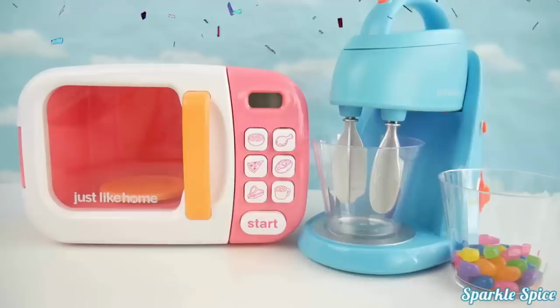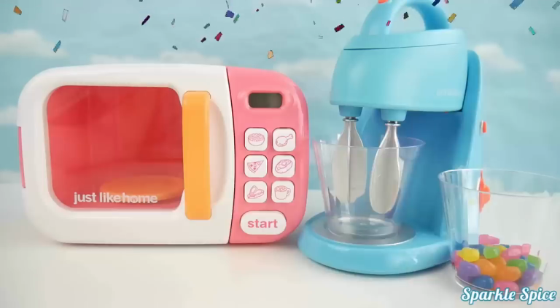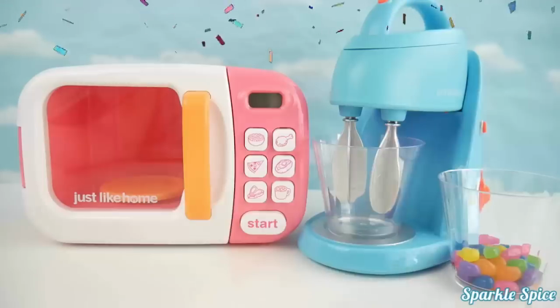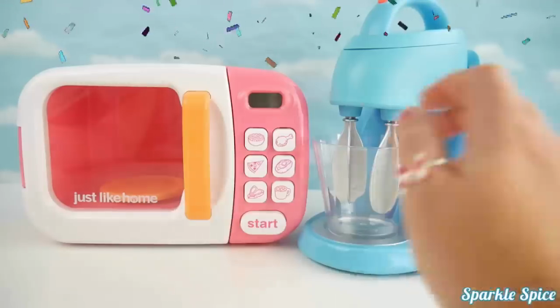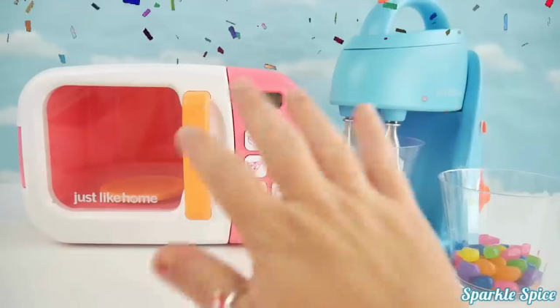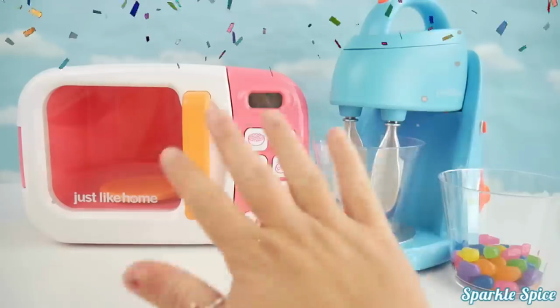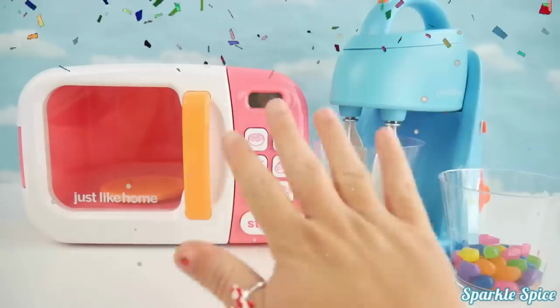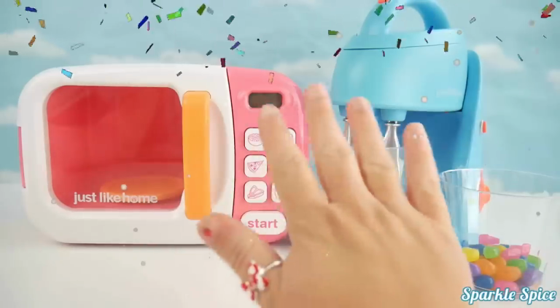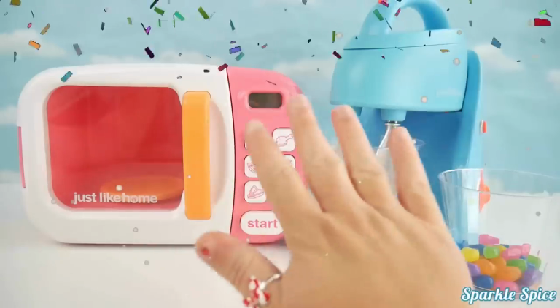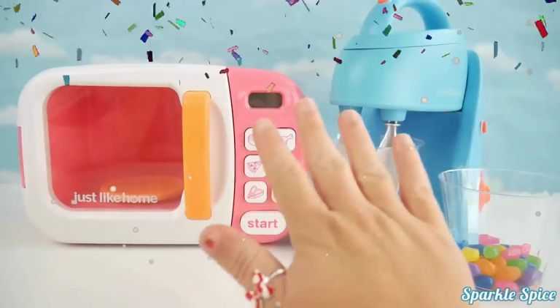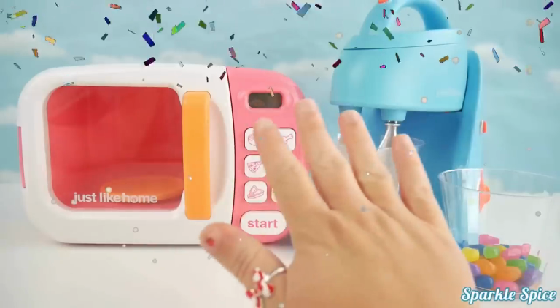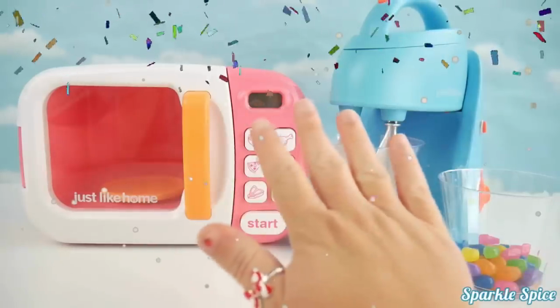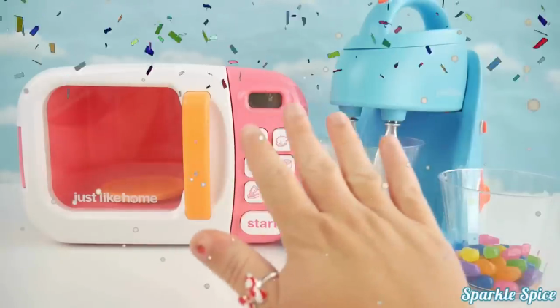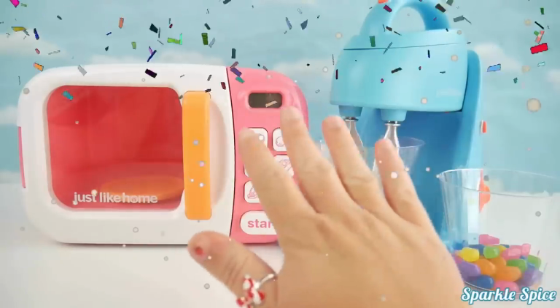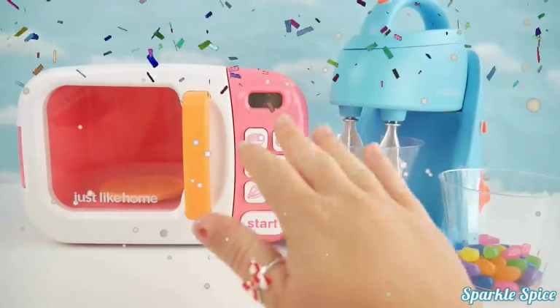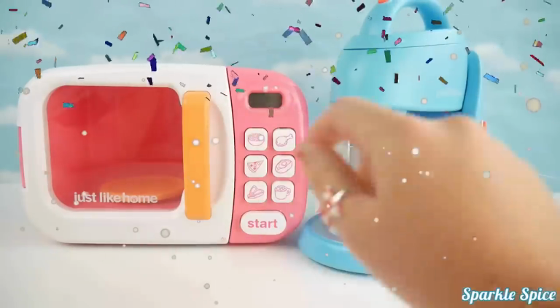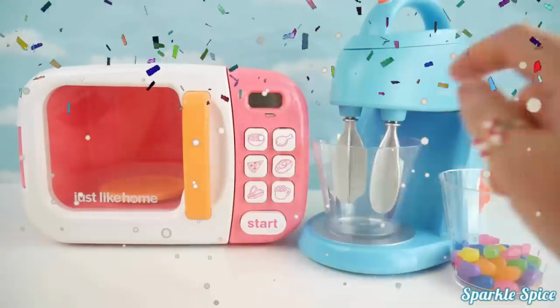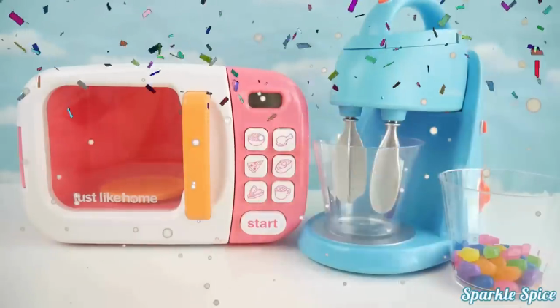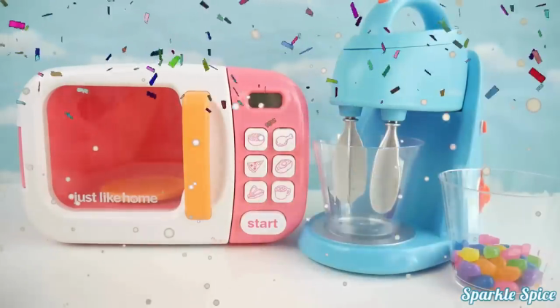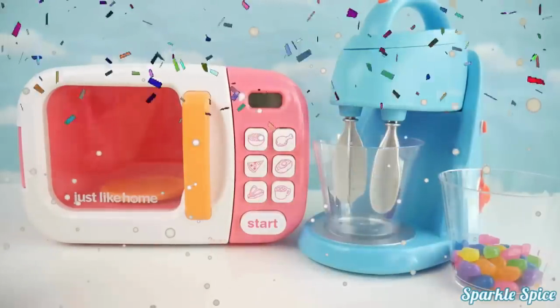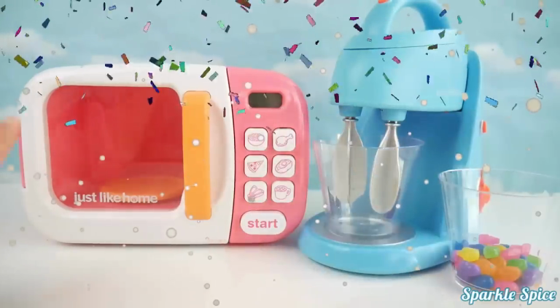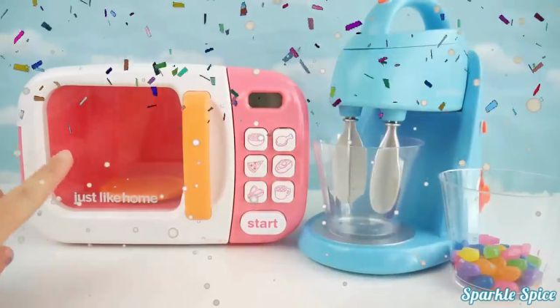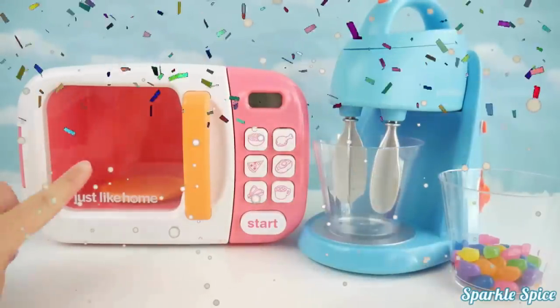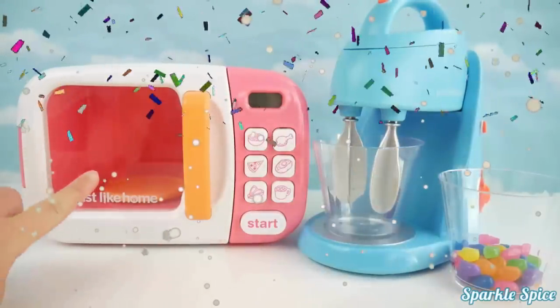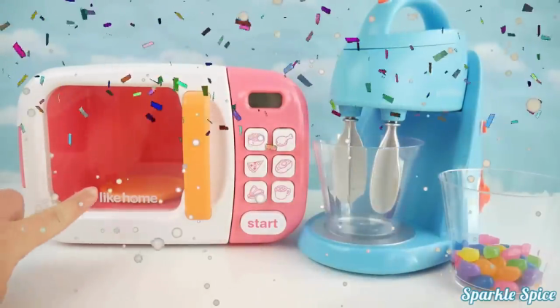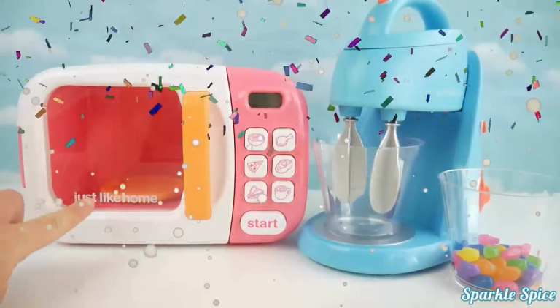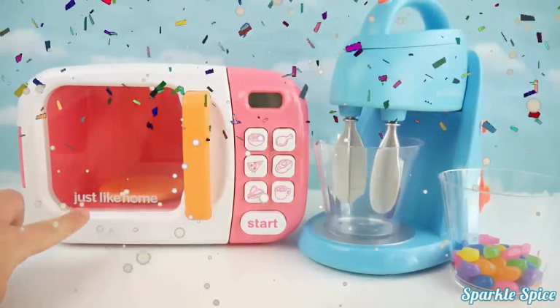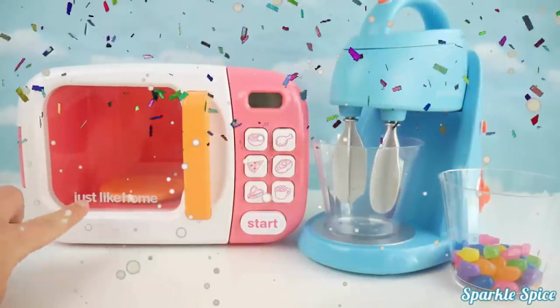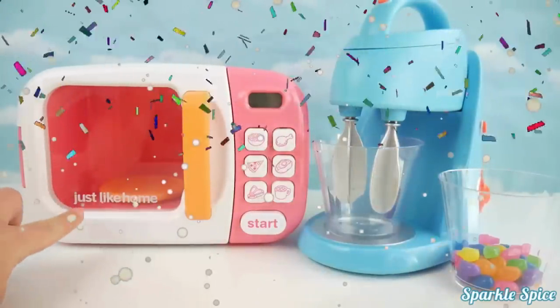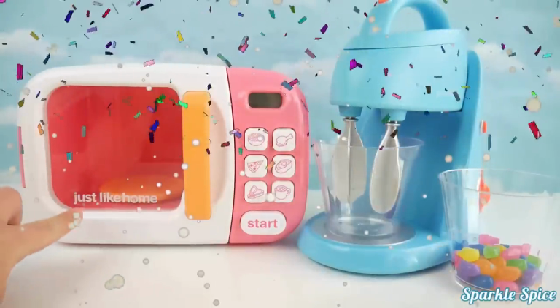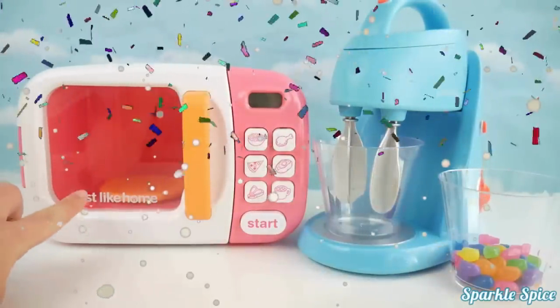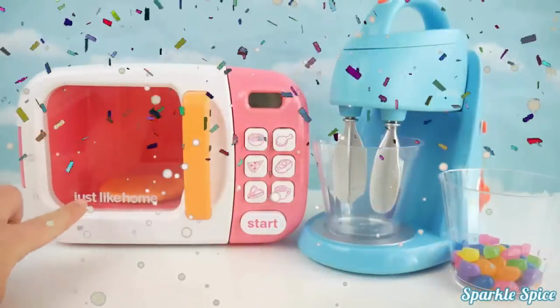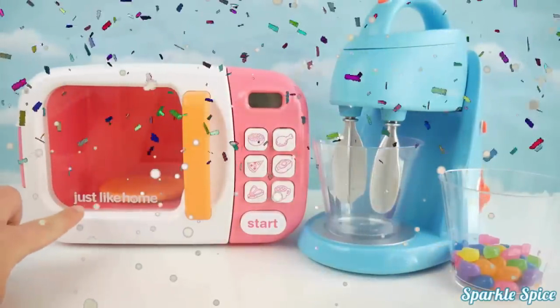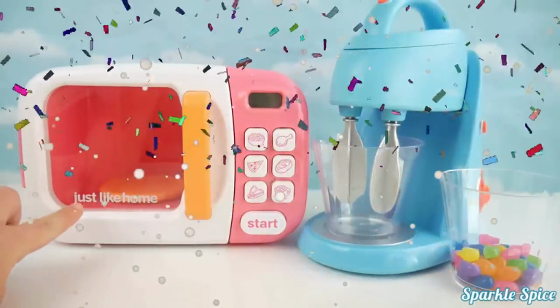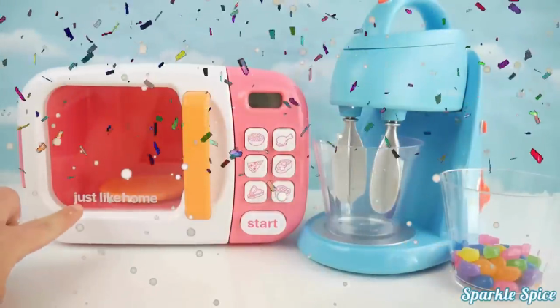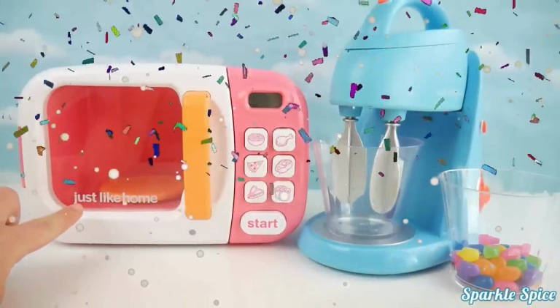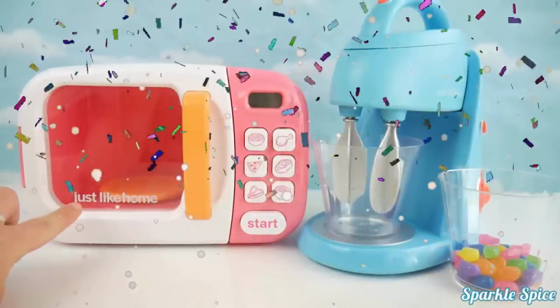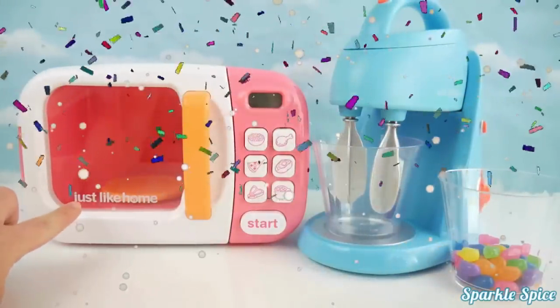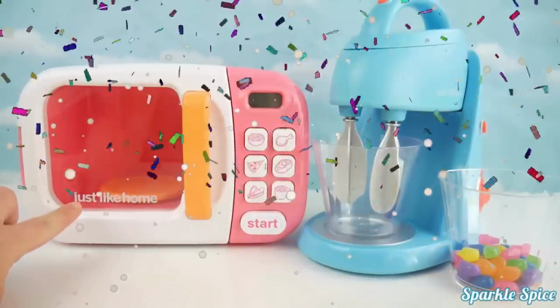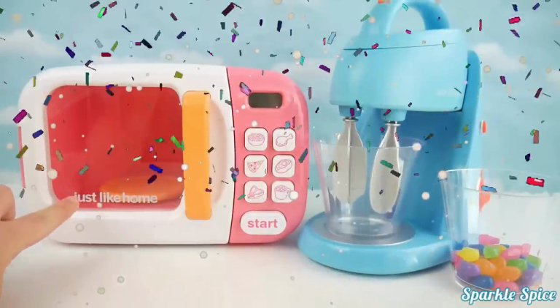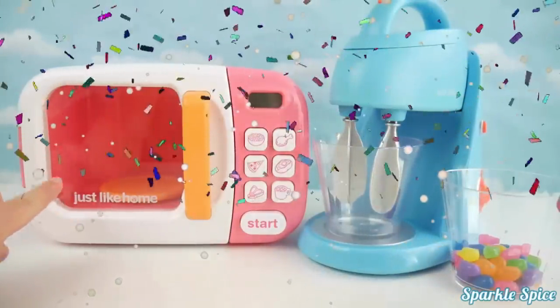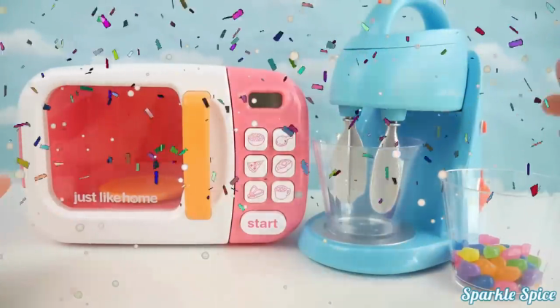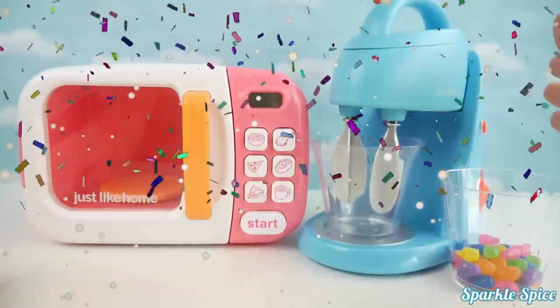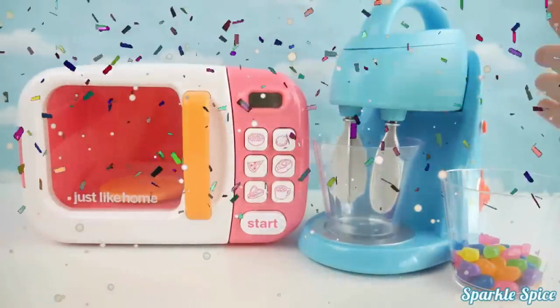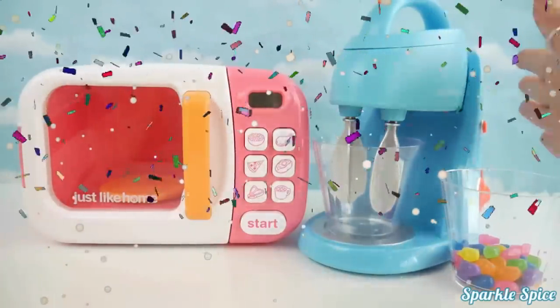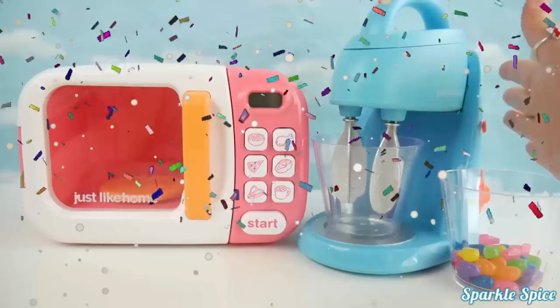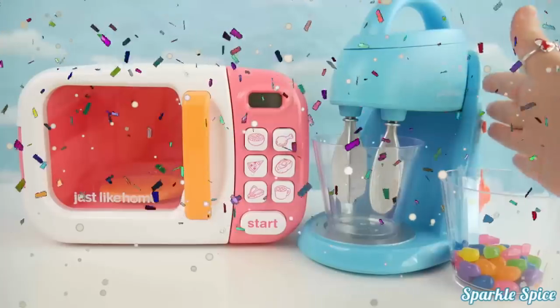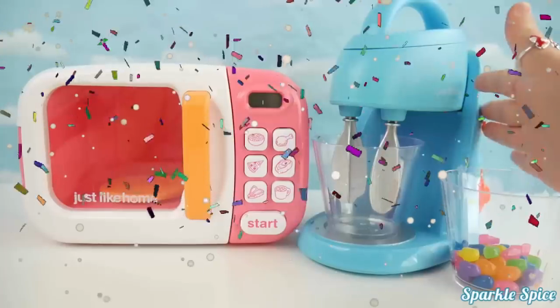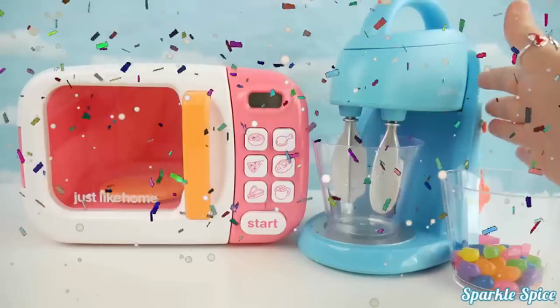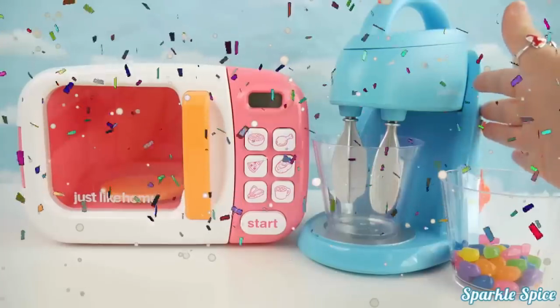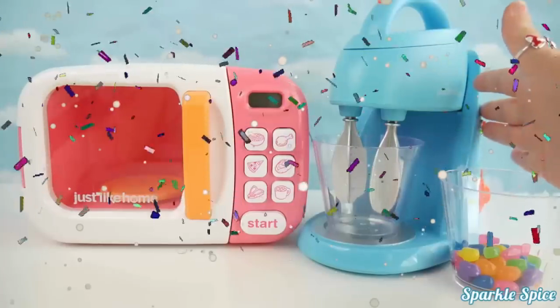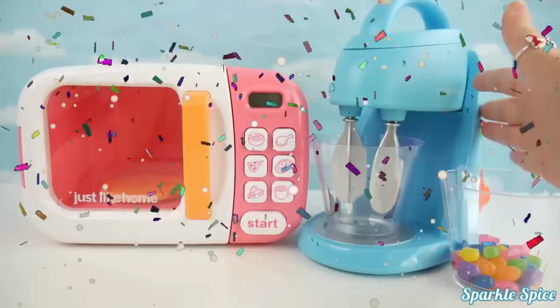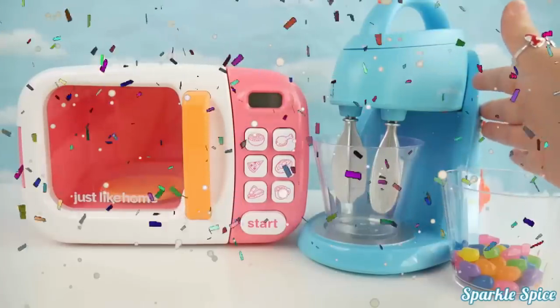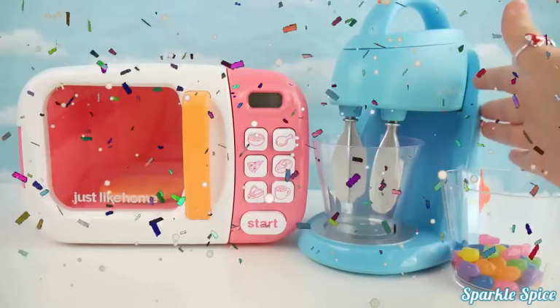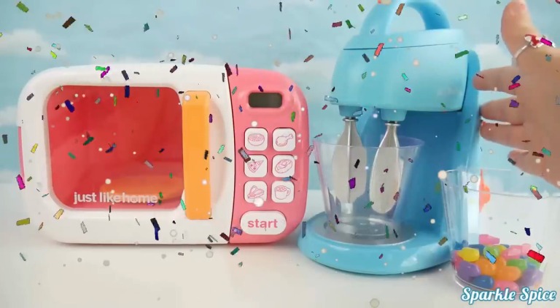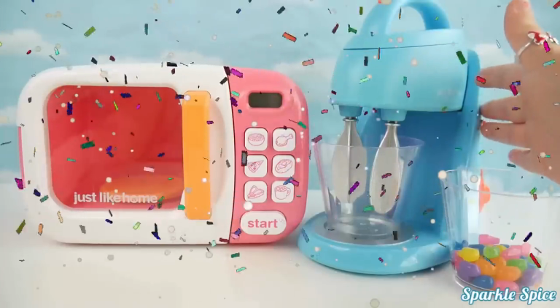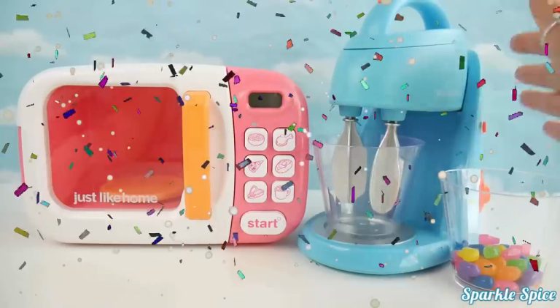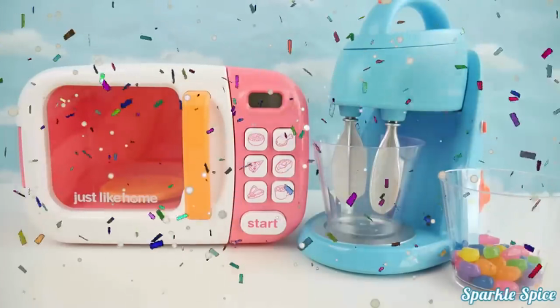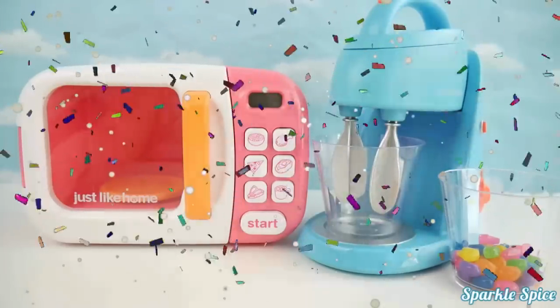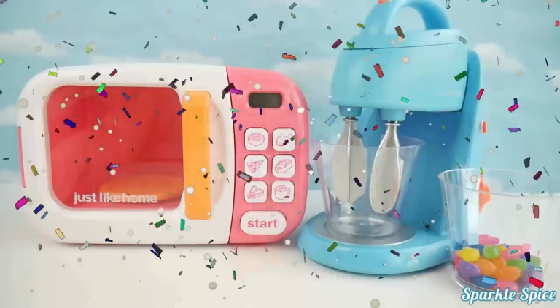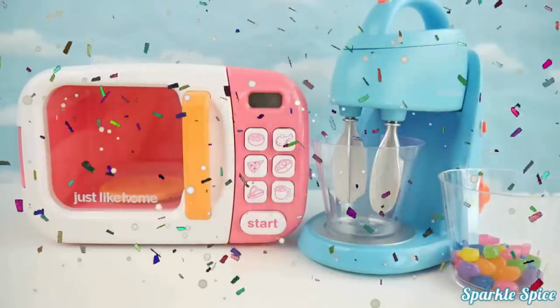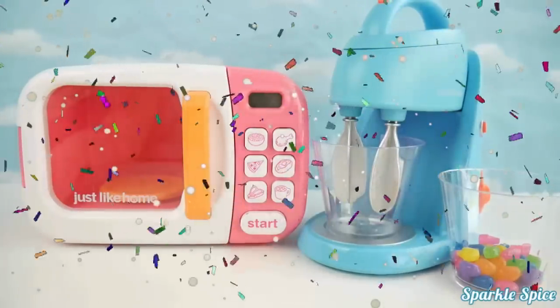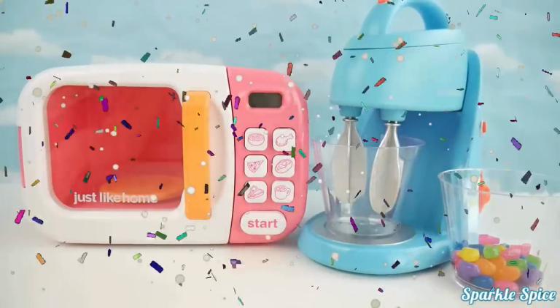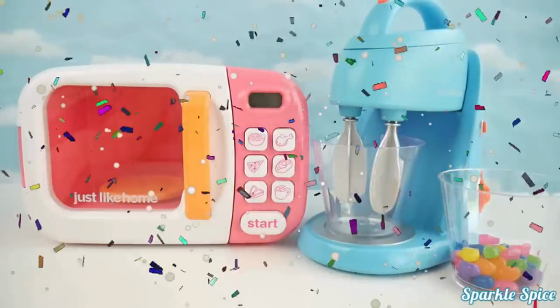Hey guys, it's Sparkle Spice and today we're going to make some magic with our Just Like Home microwave and mixer. Let's get started.